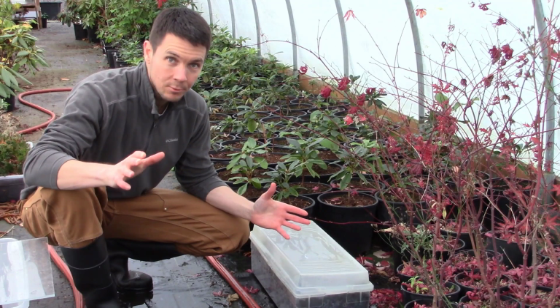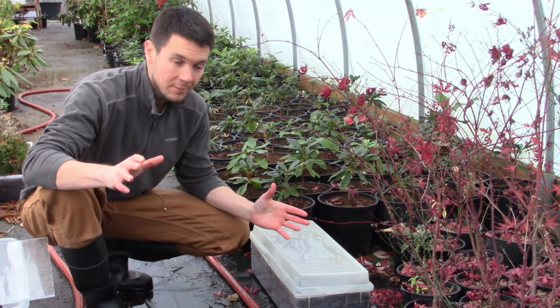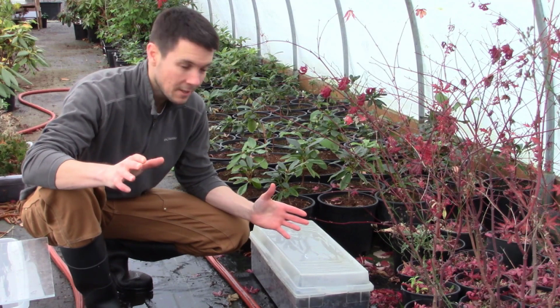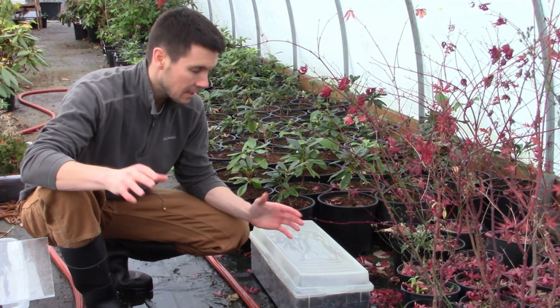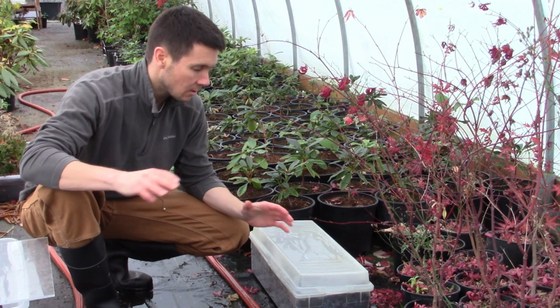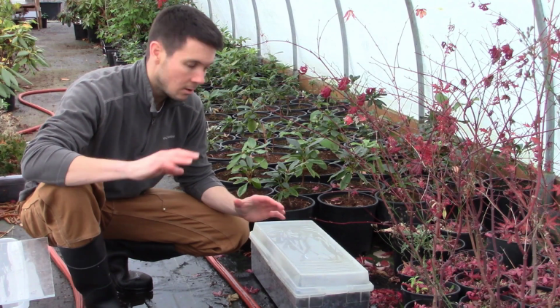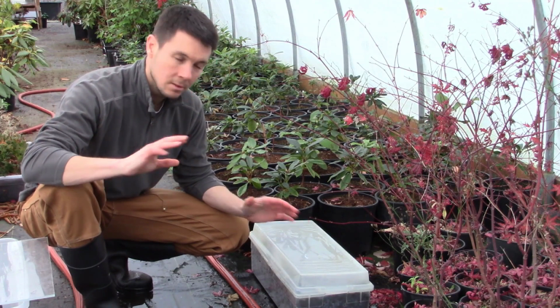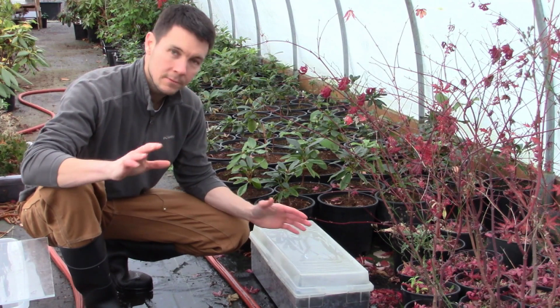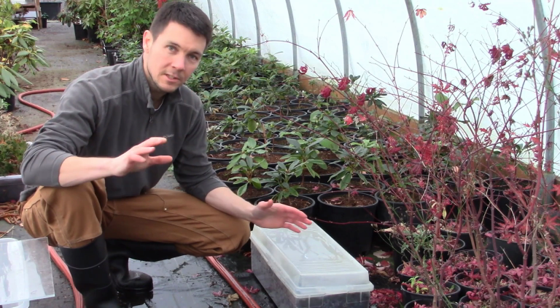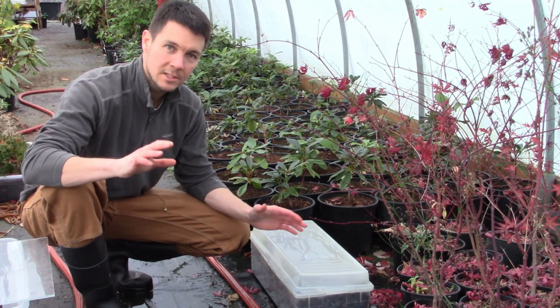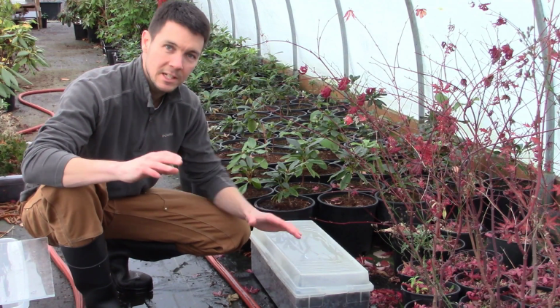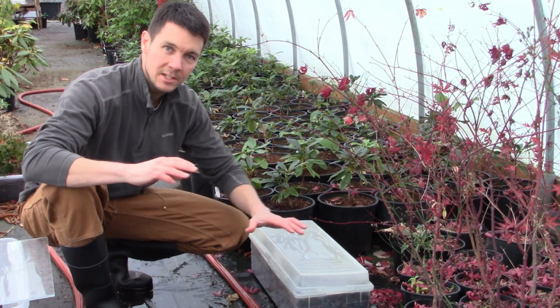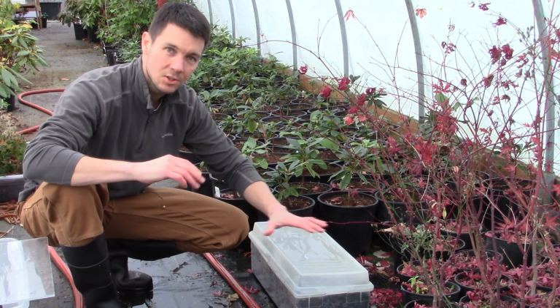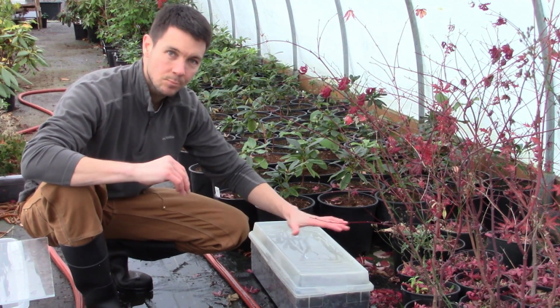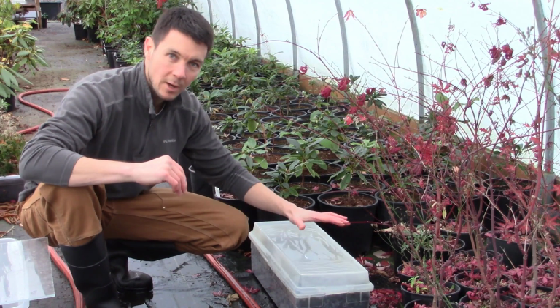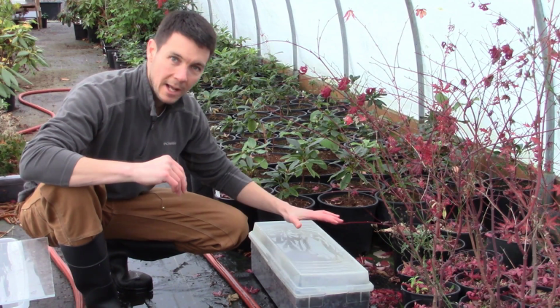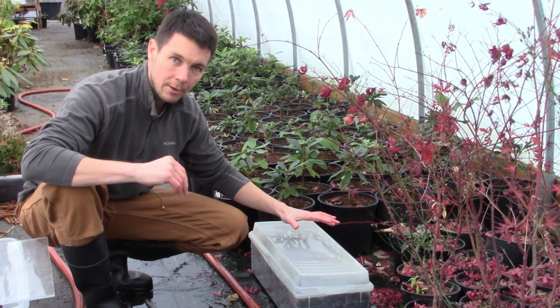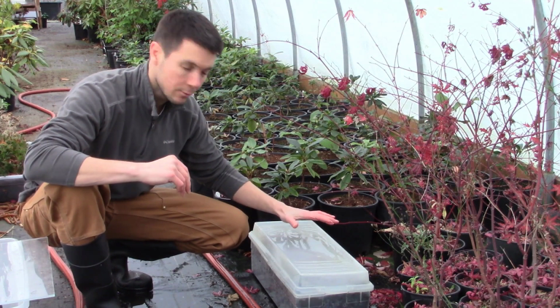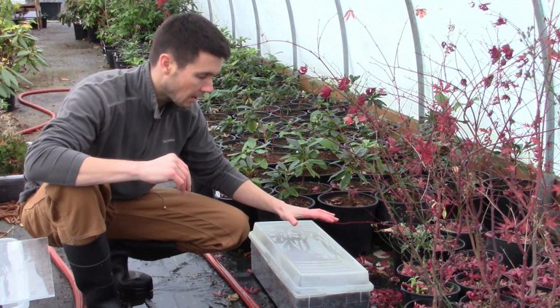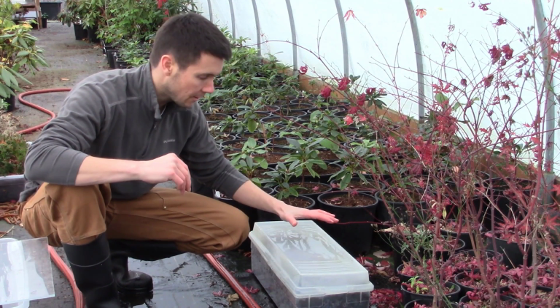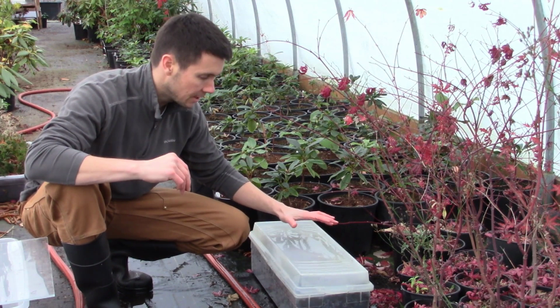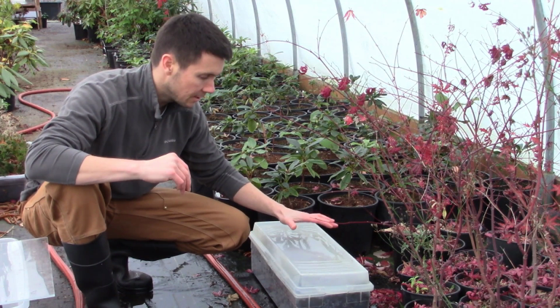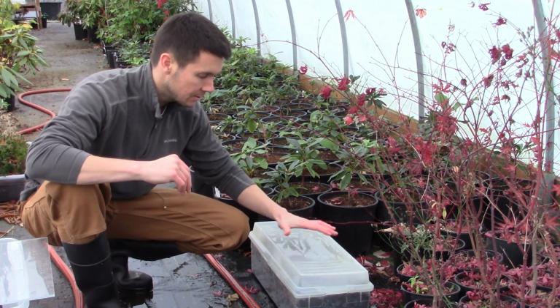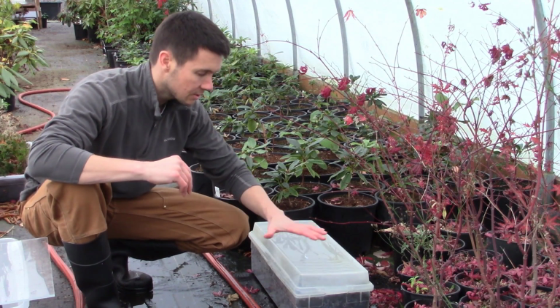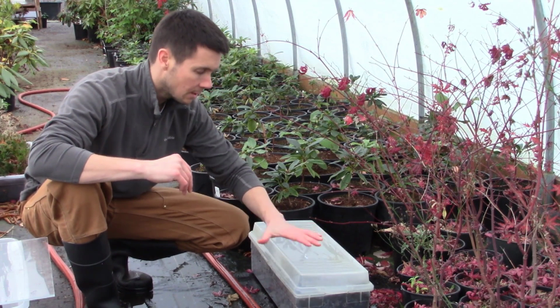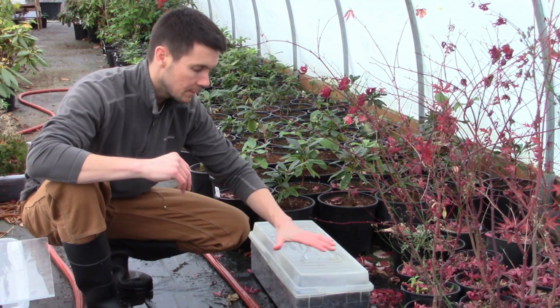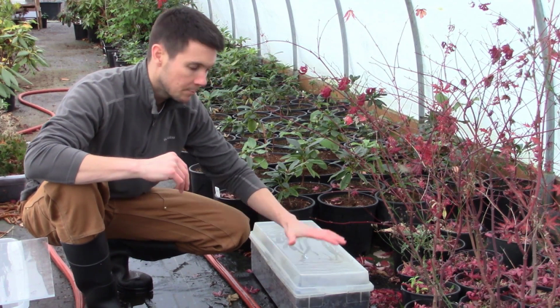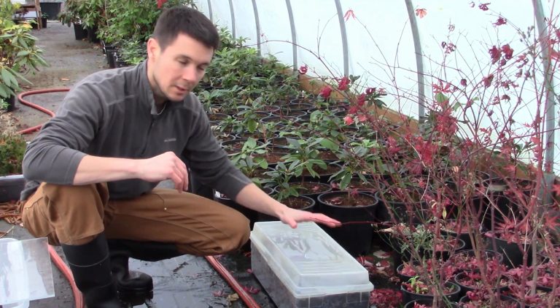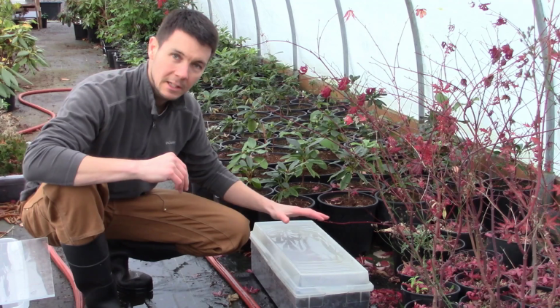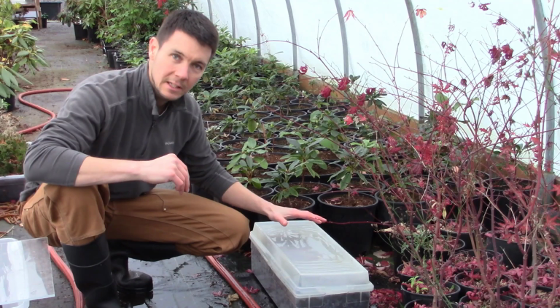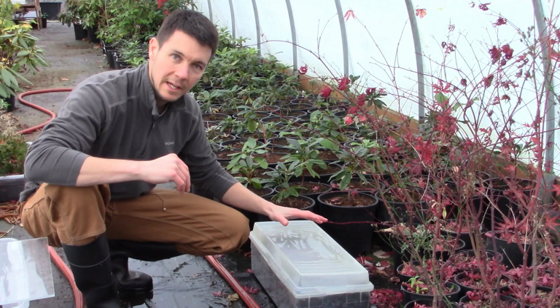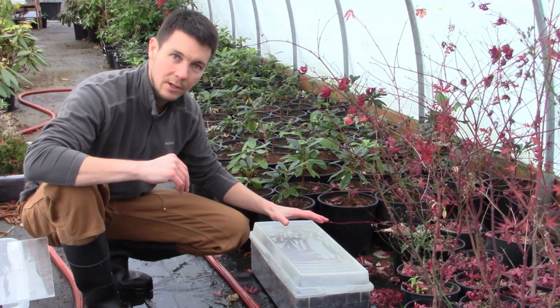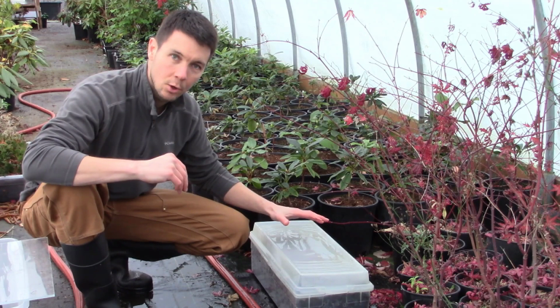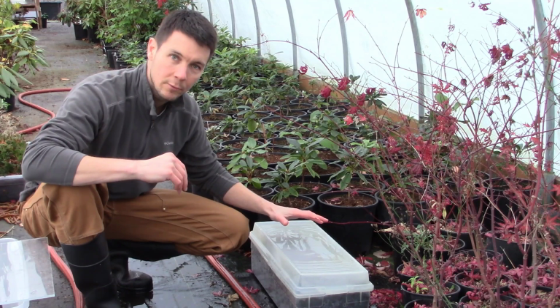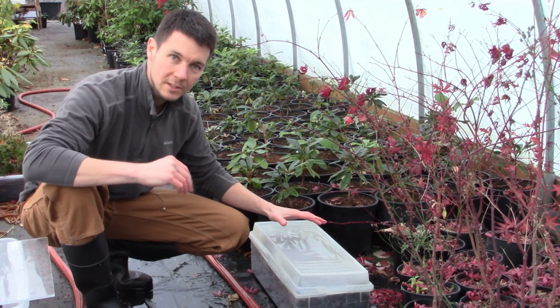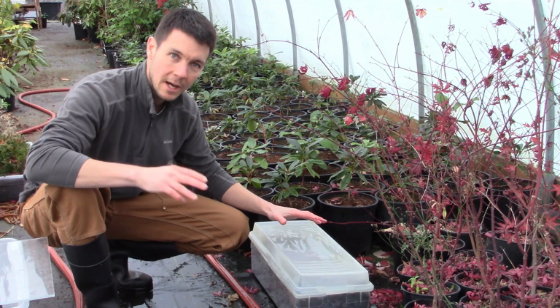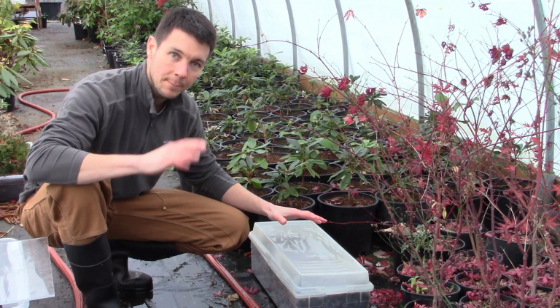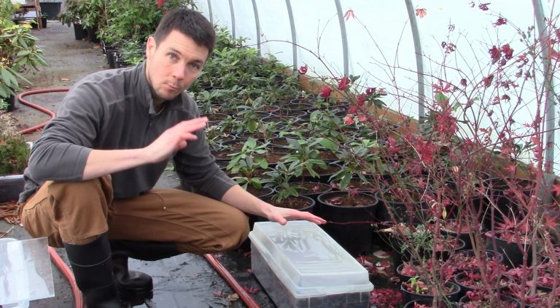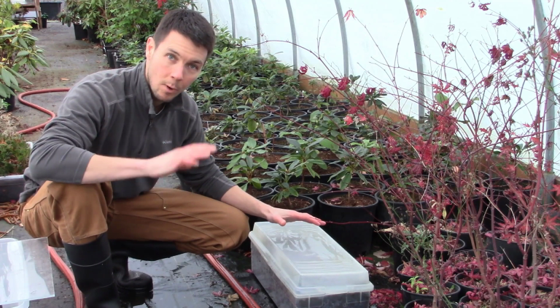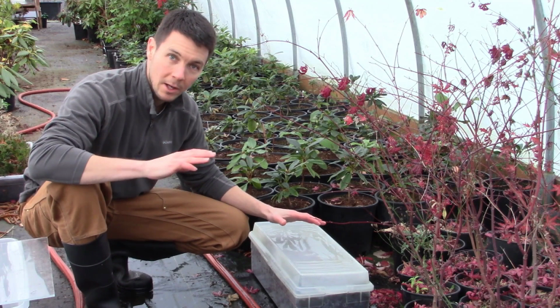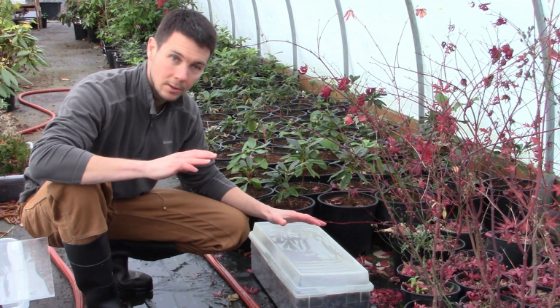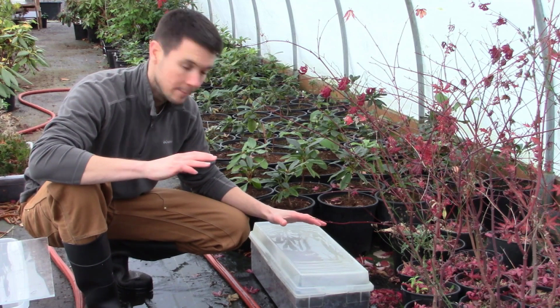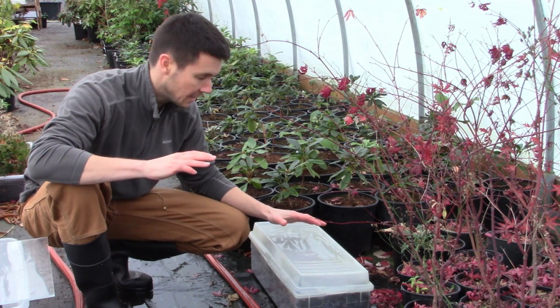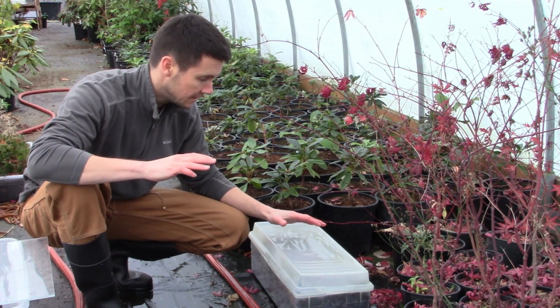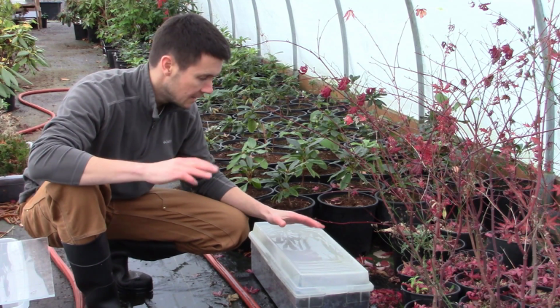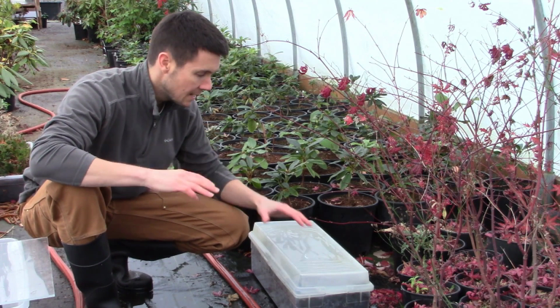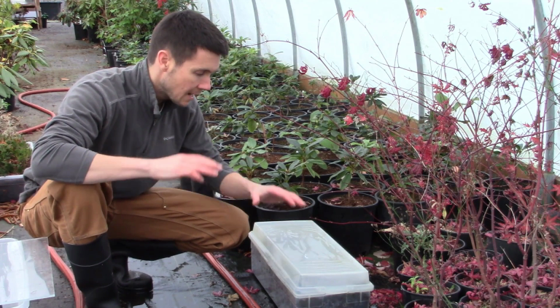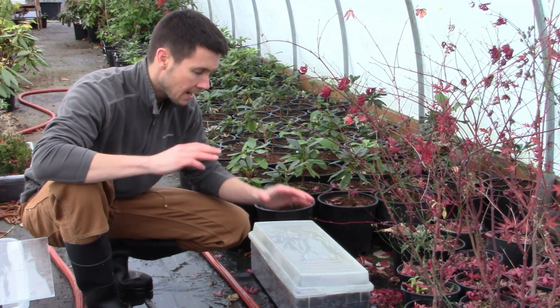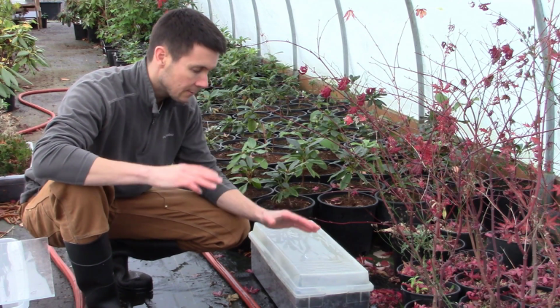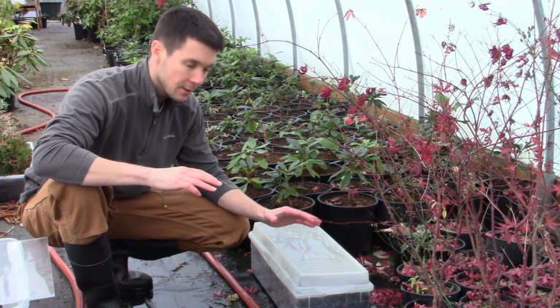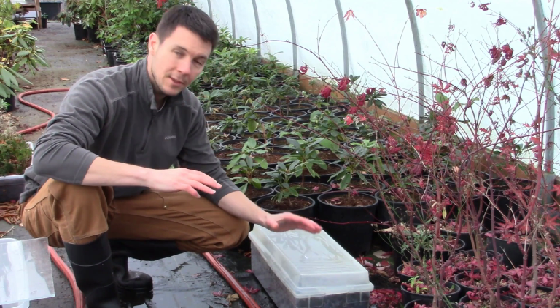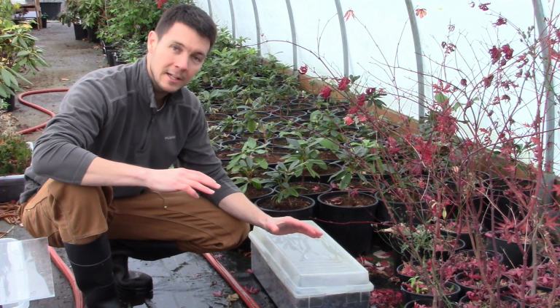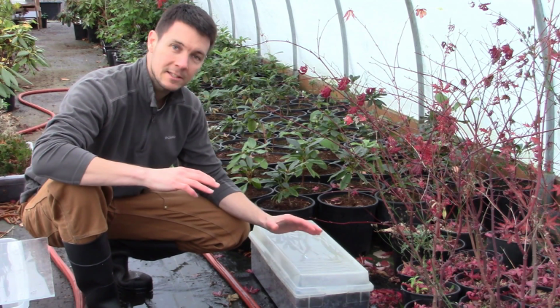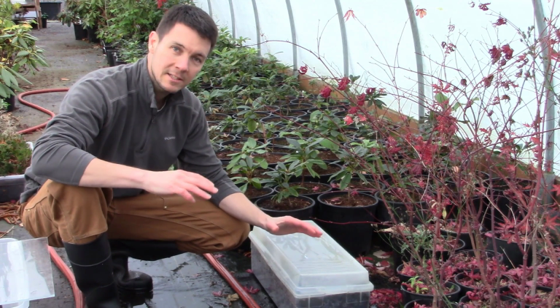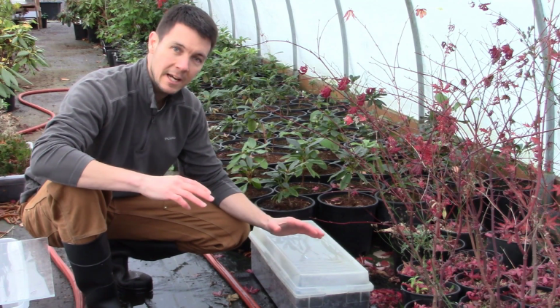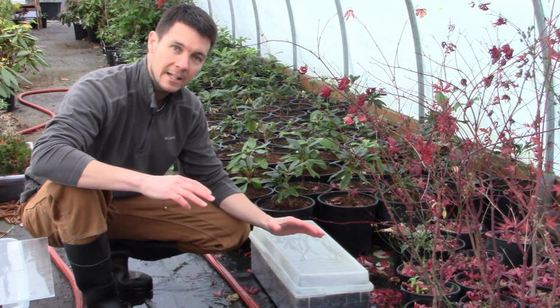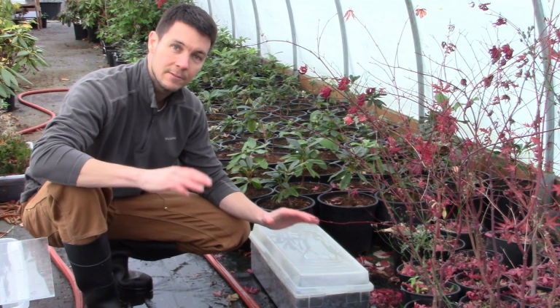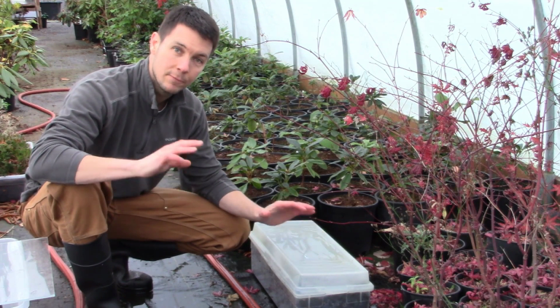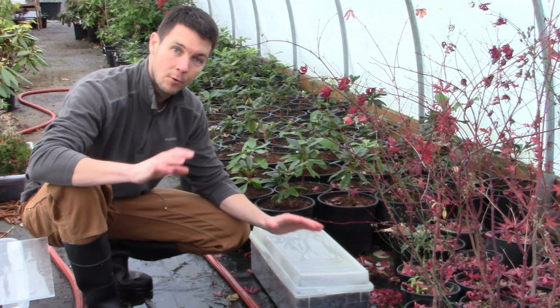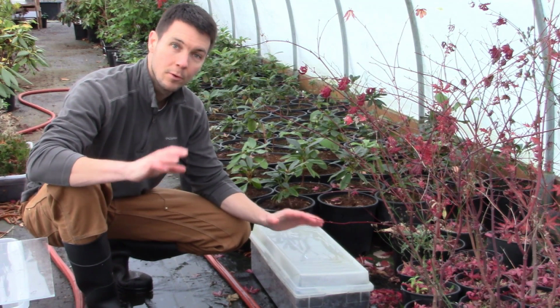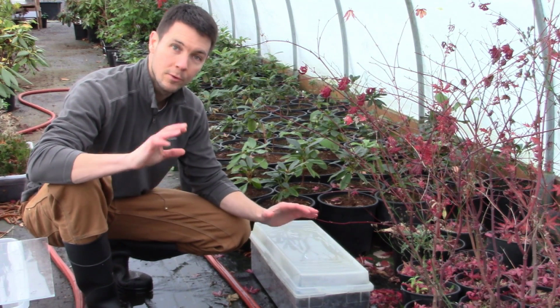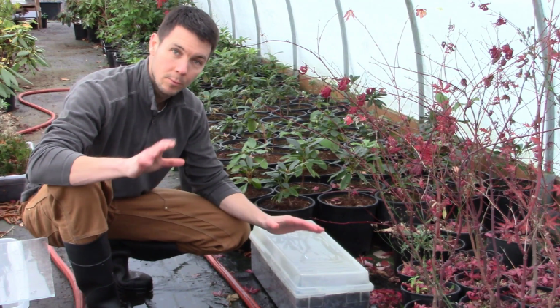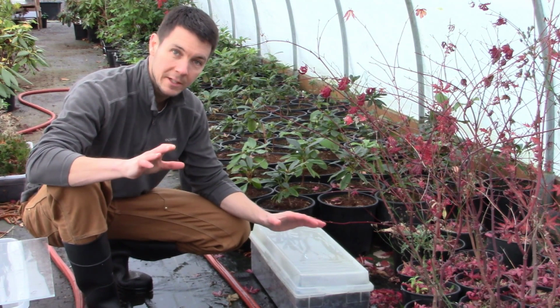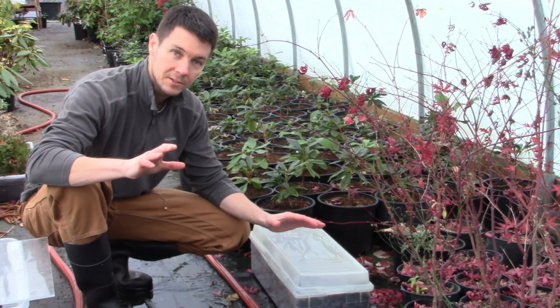We've got all of the seeds spread out throughout here. You saw me put a little layer over top and water them in. Everything is set in for the winter.